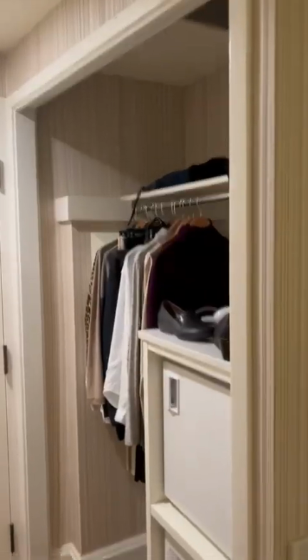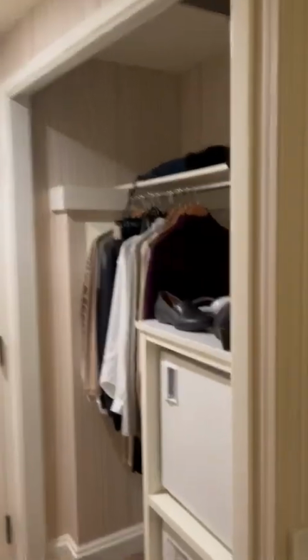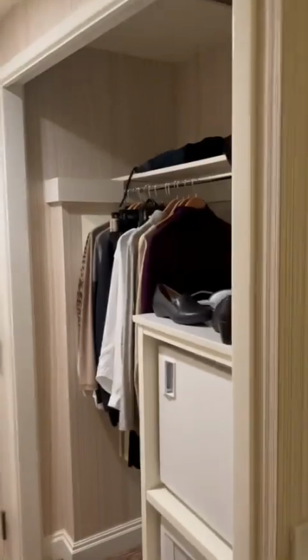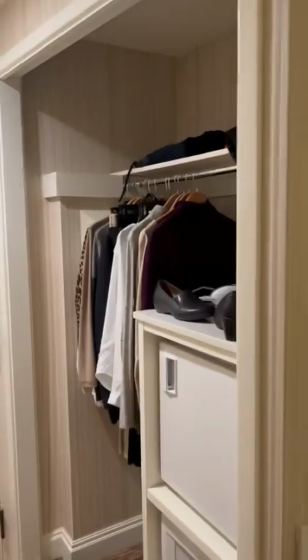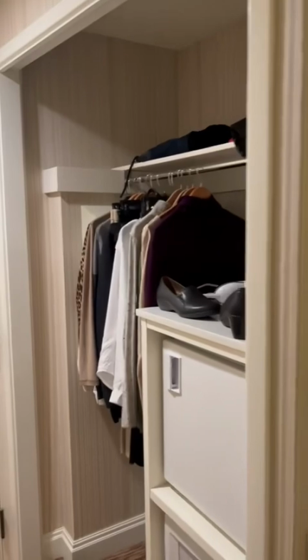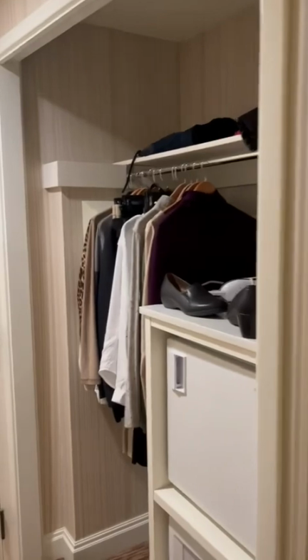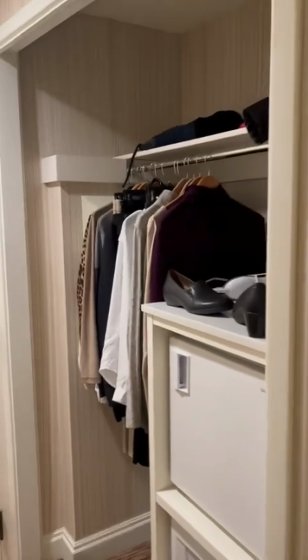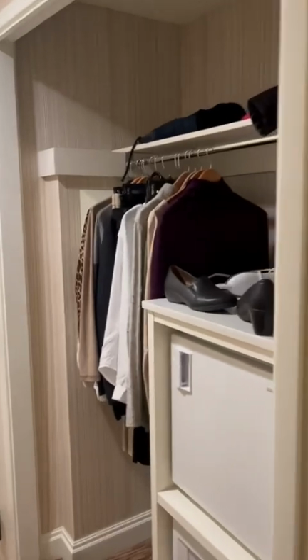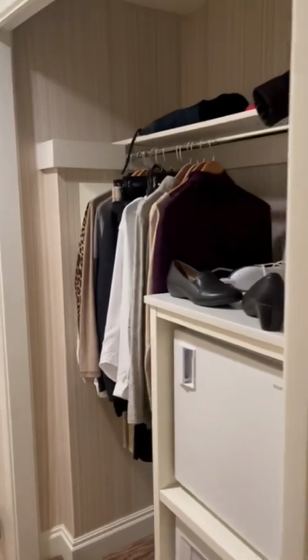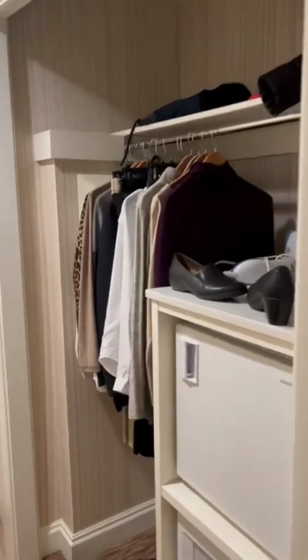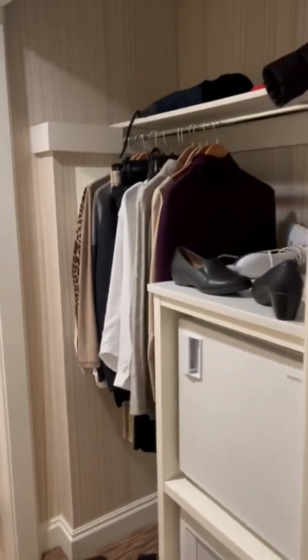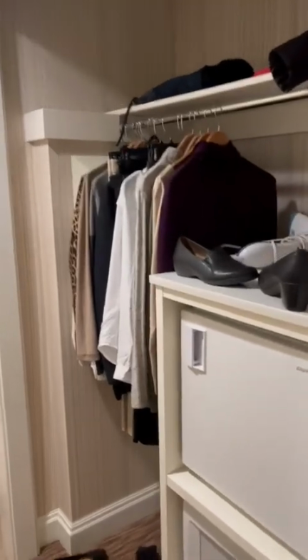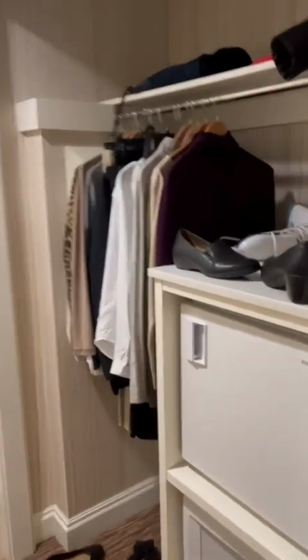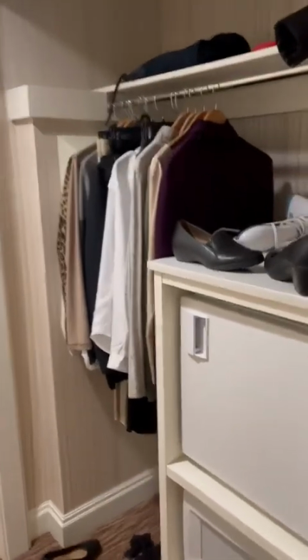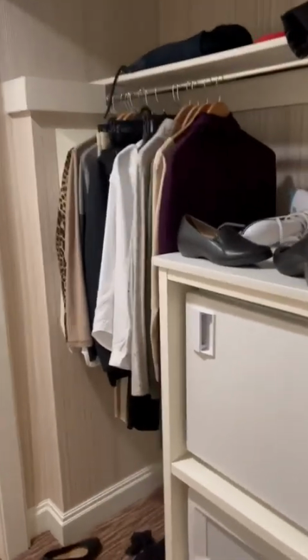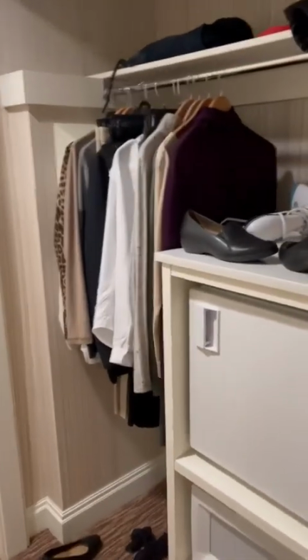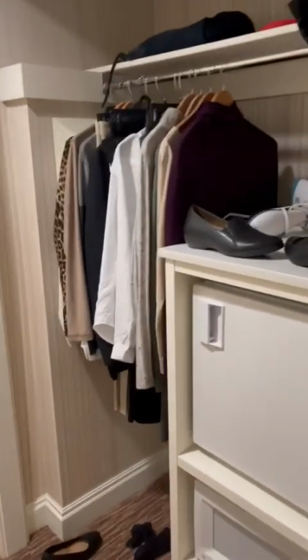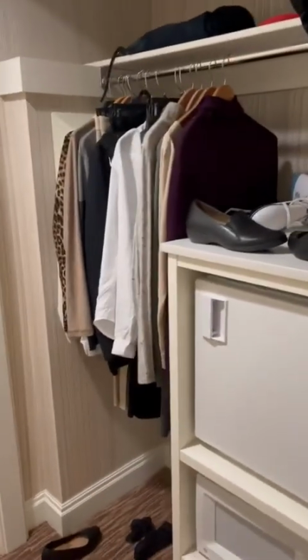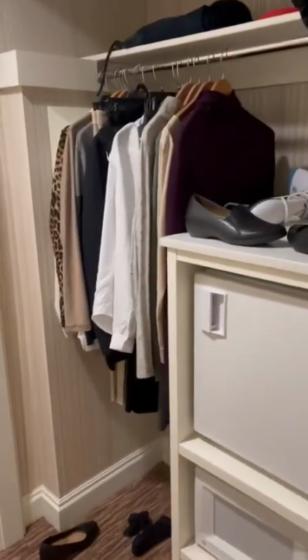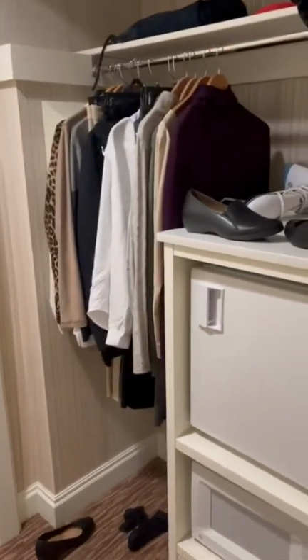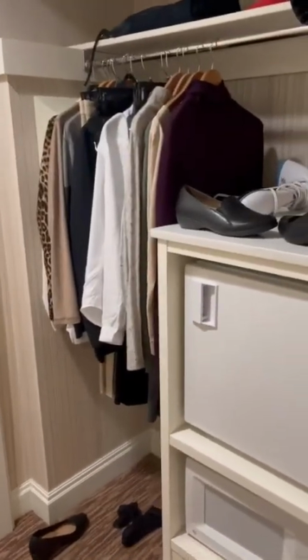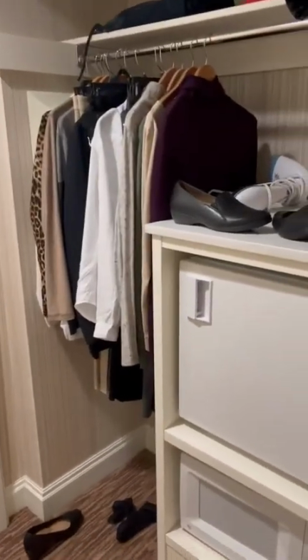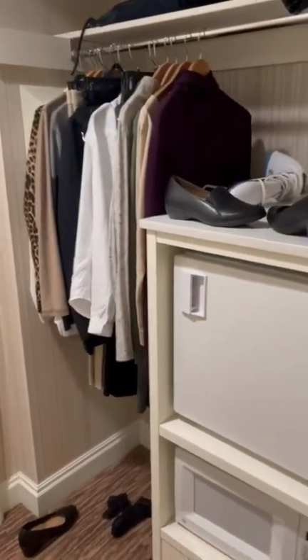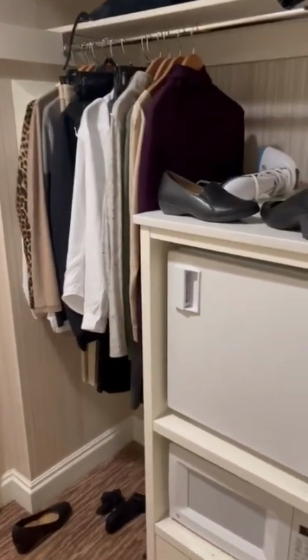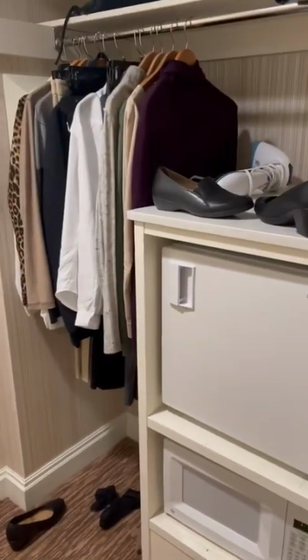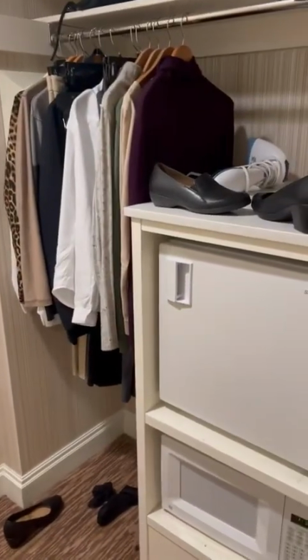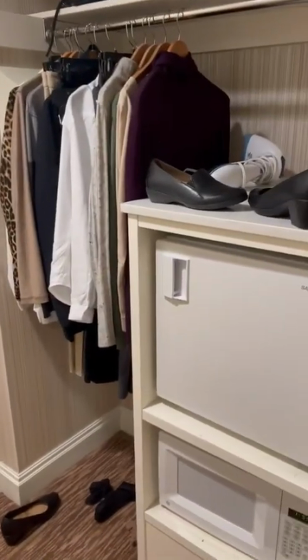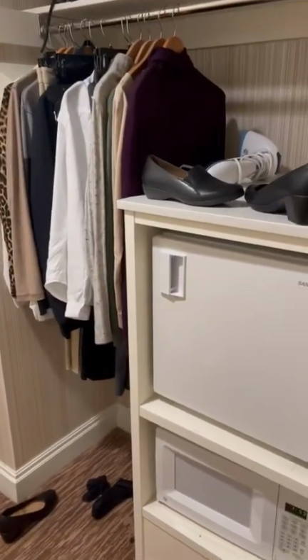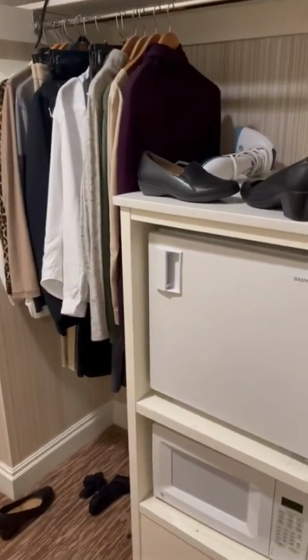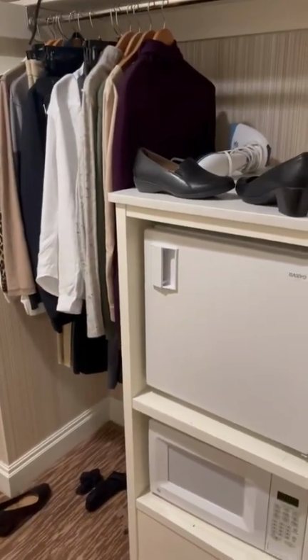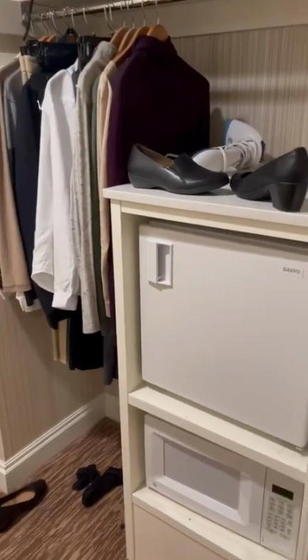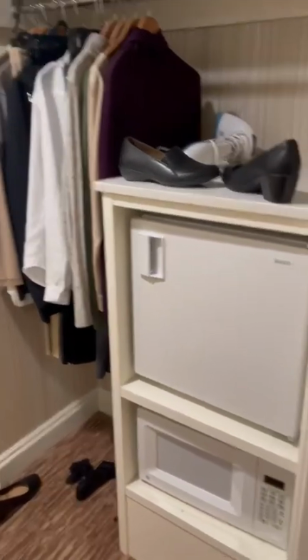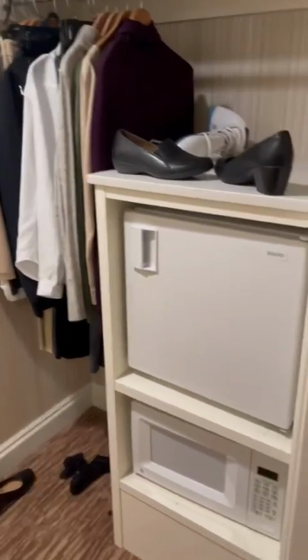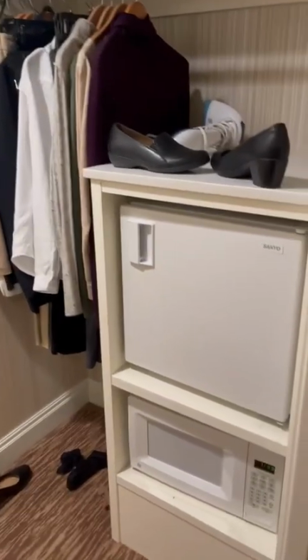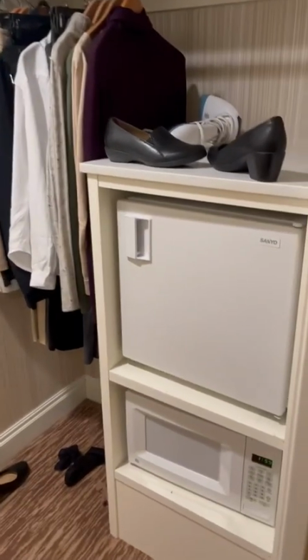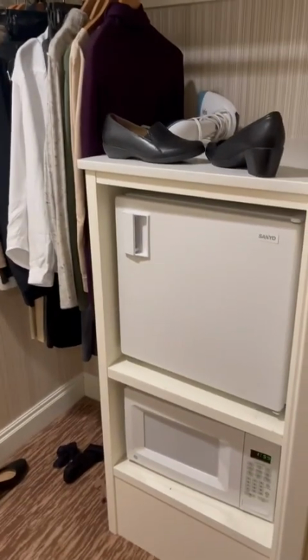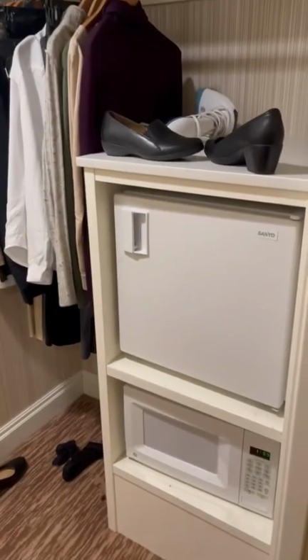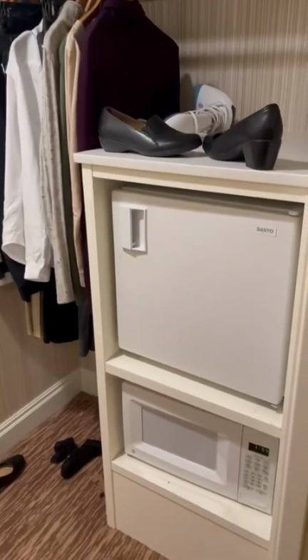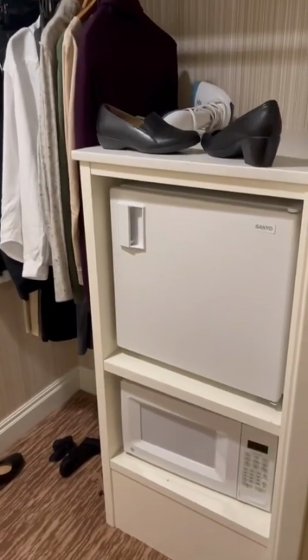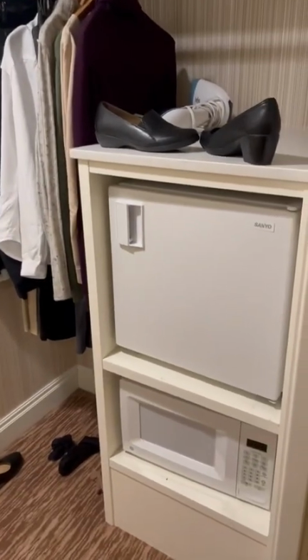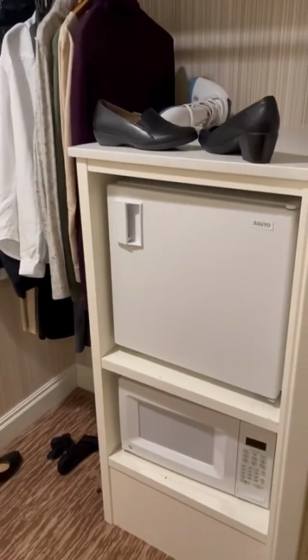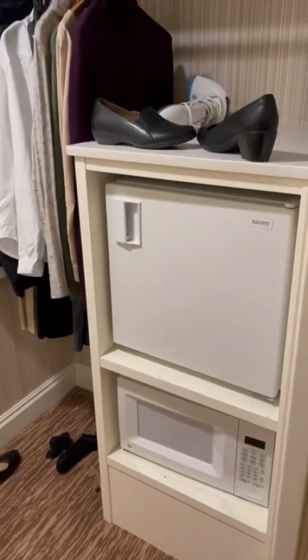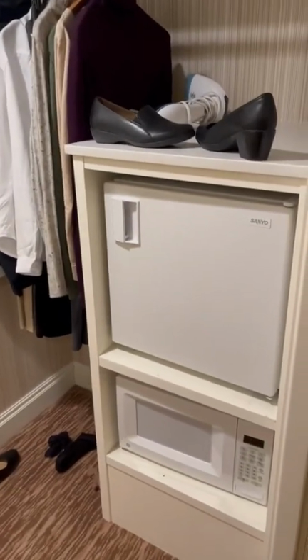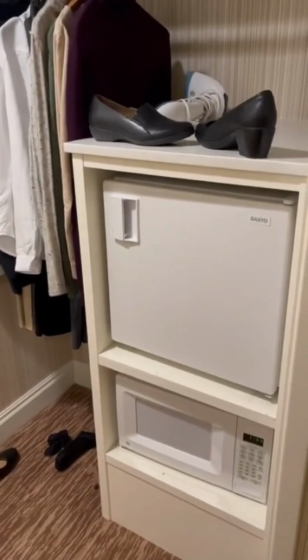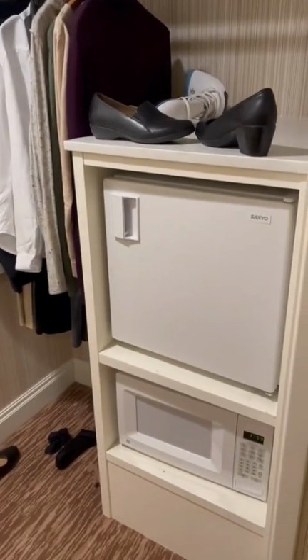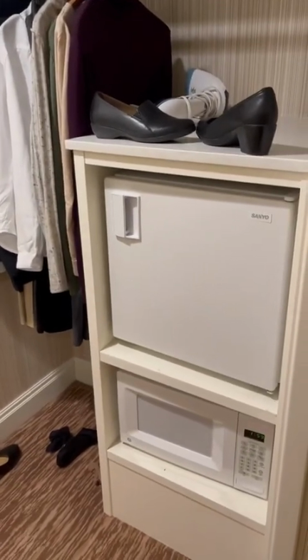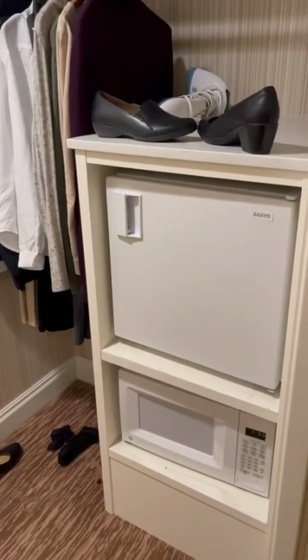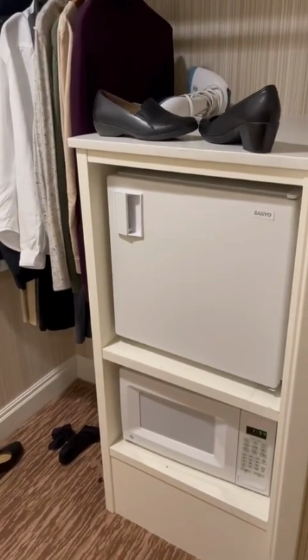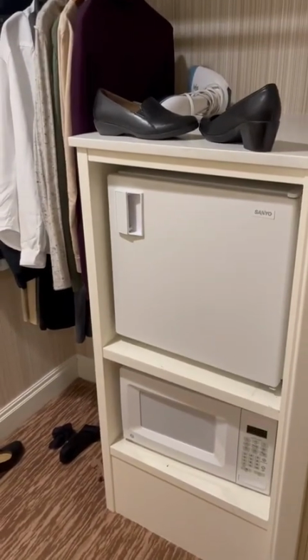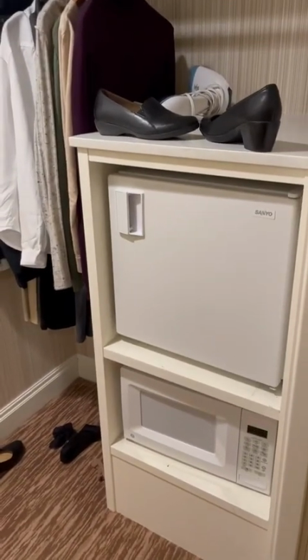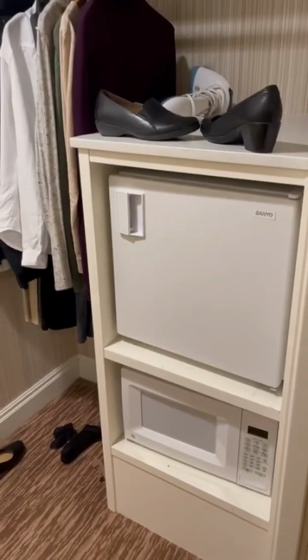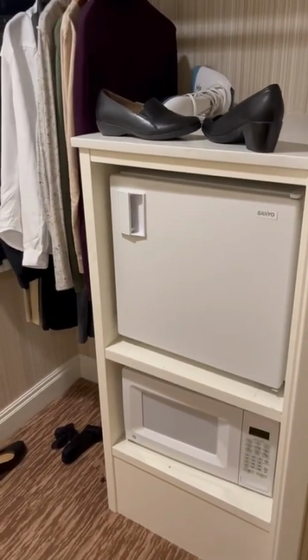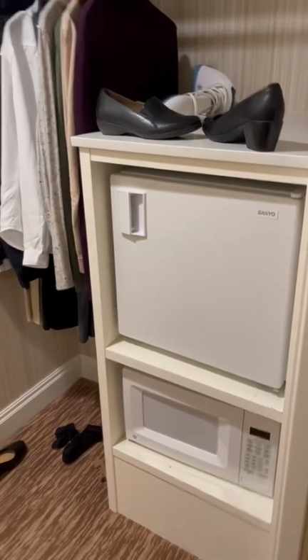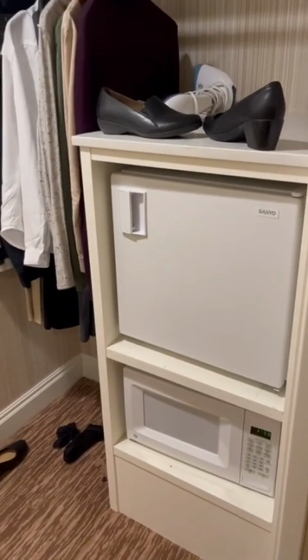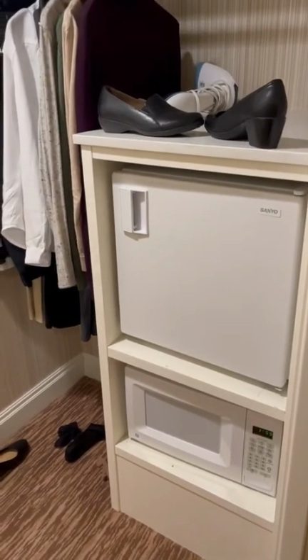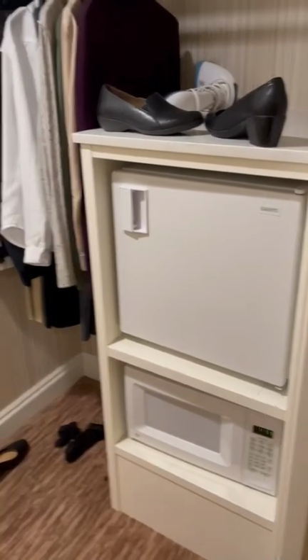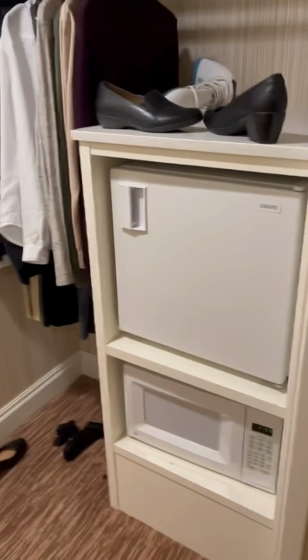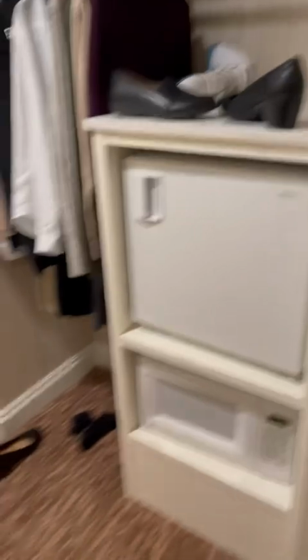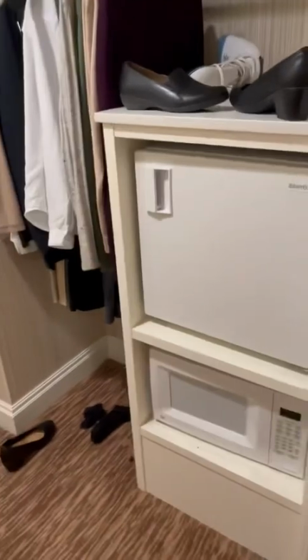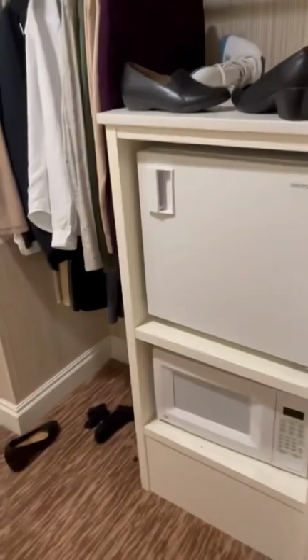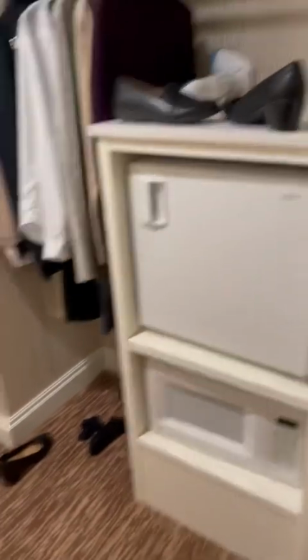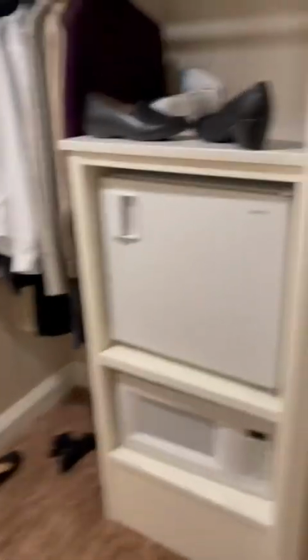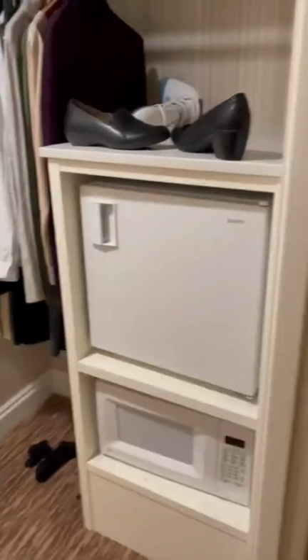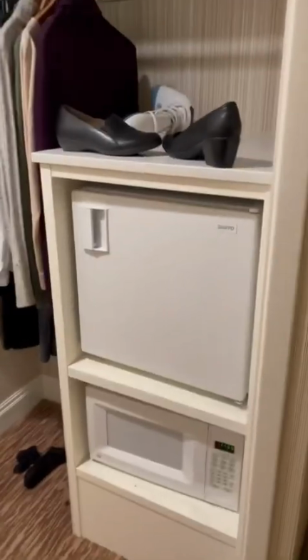This is the closet that you'll be sharing with your roommate, and that's the refrigerator. It's really small, and then you also have a microwave.